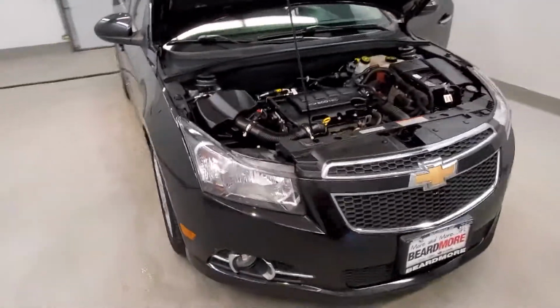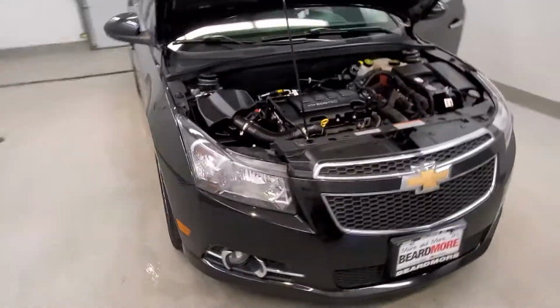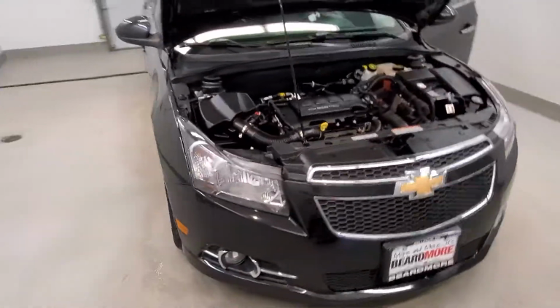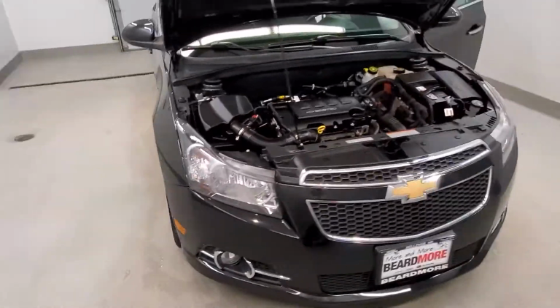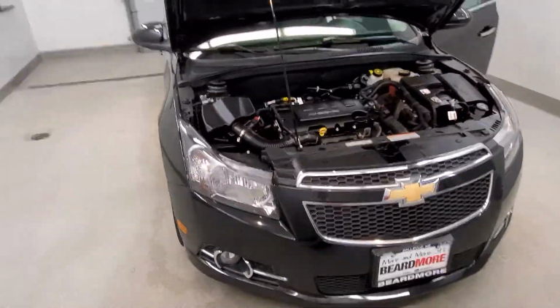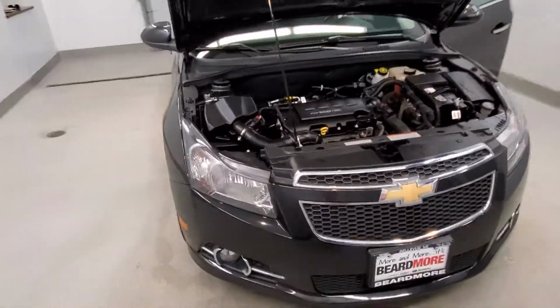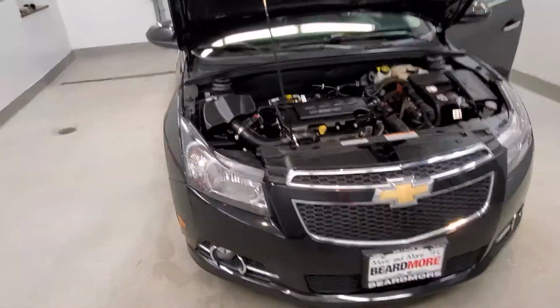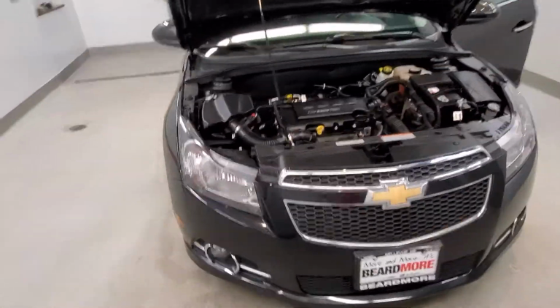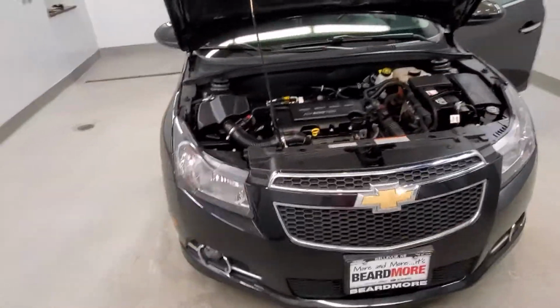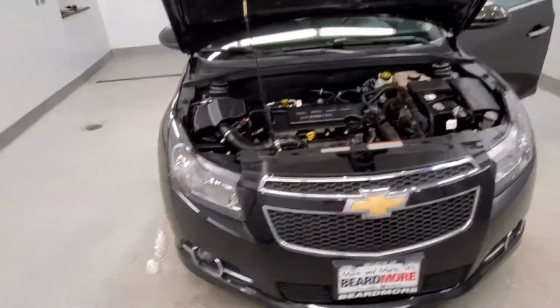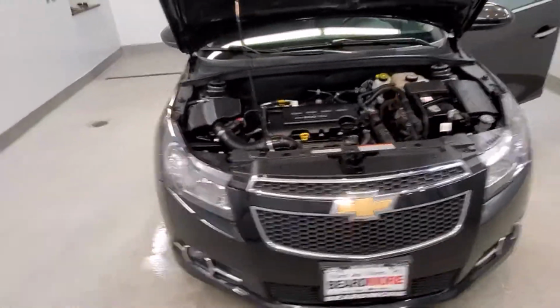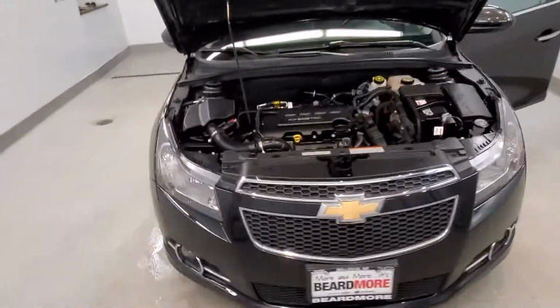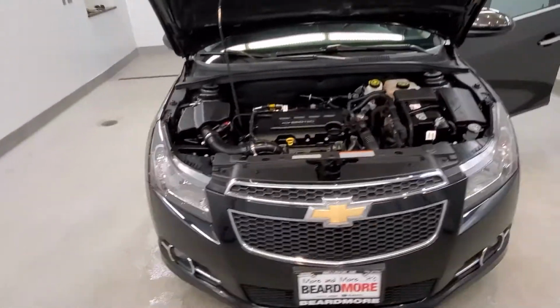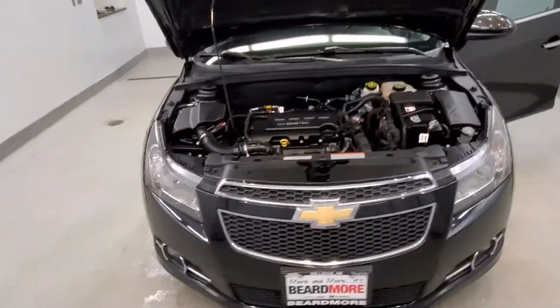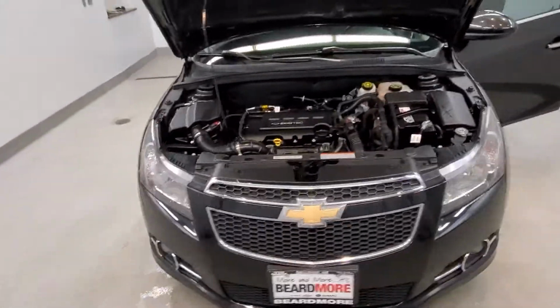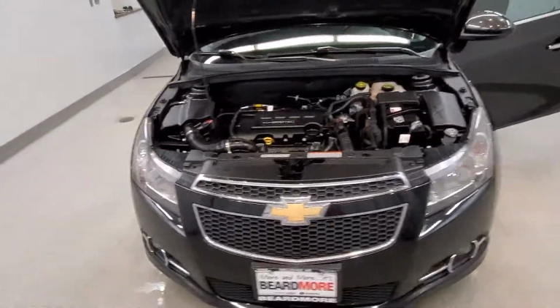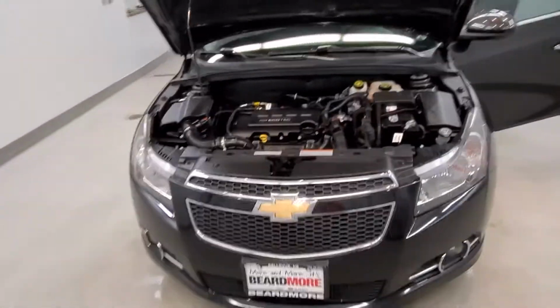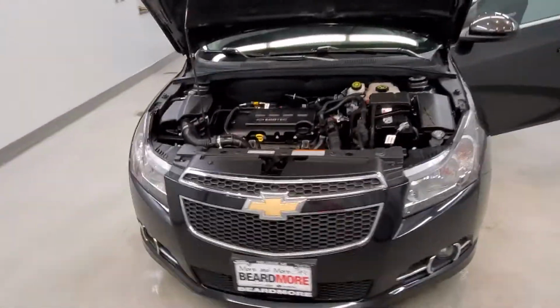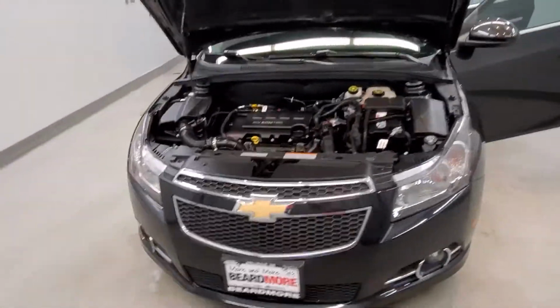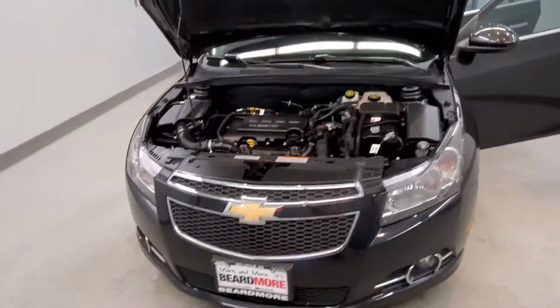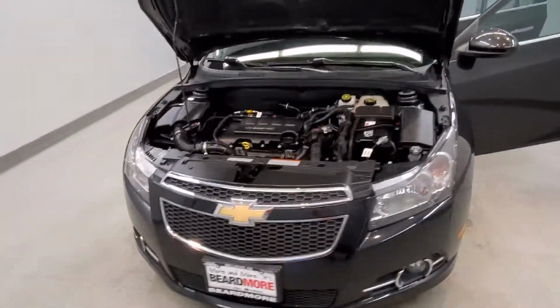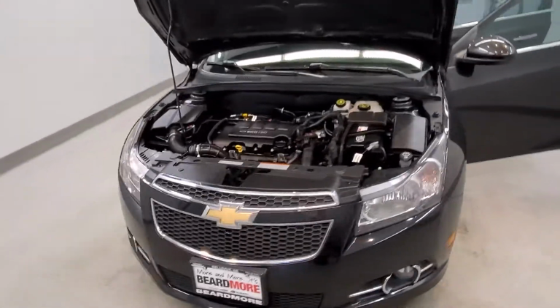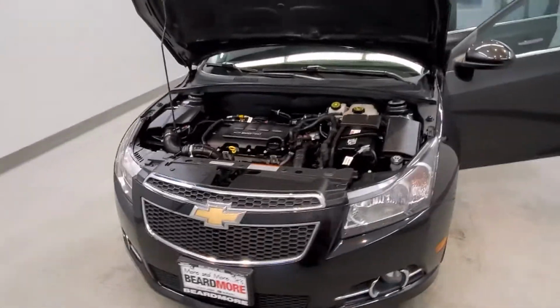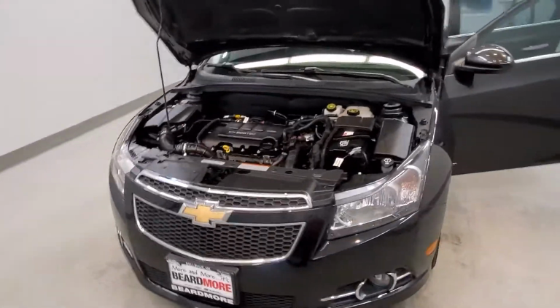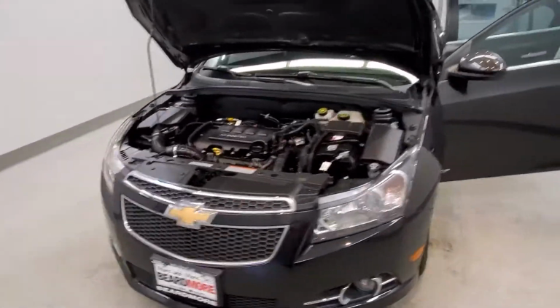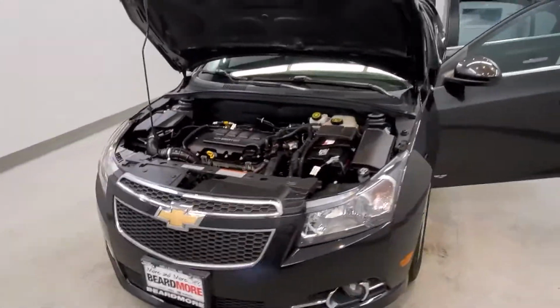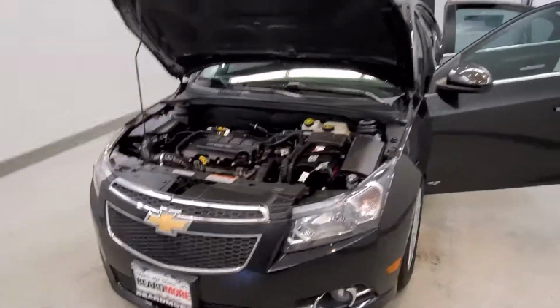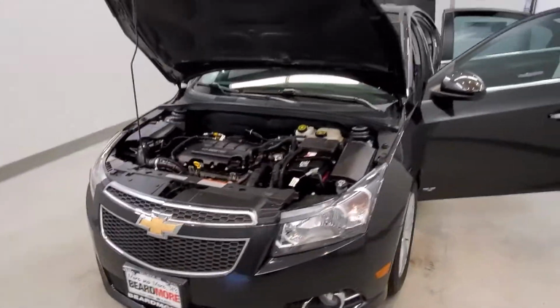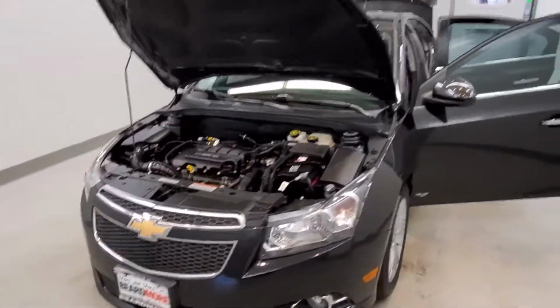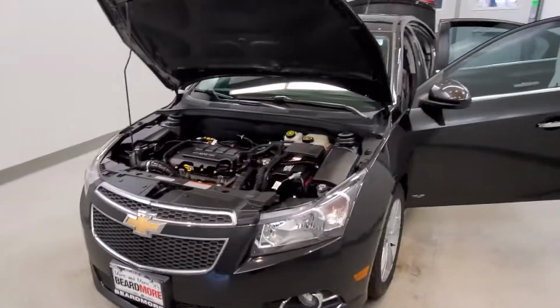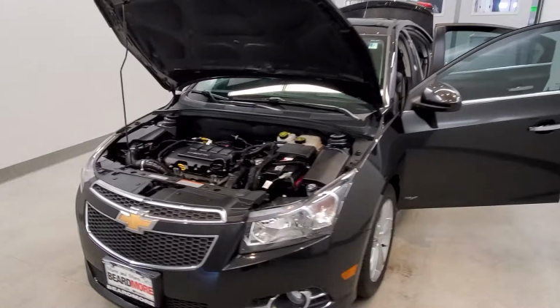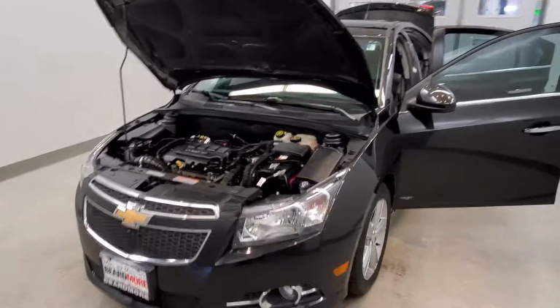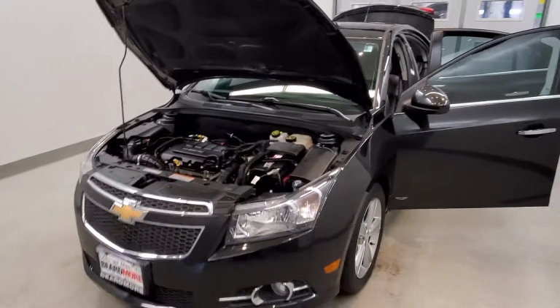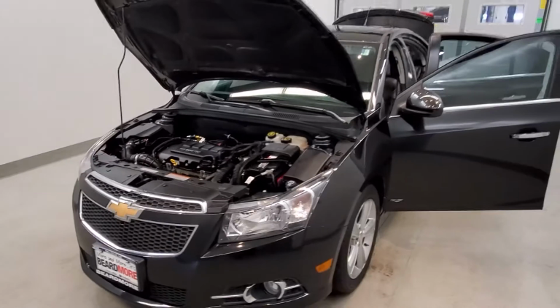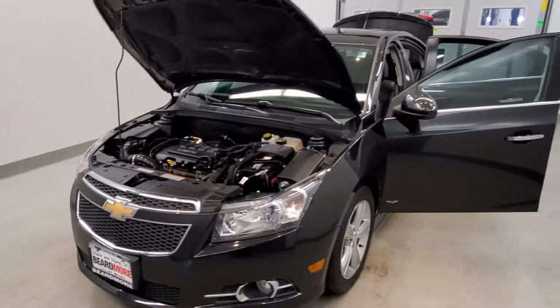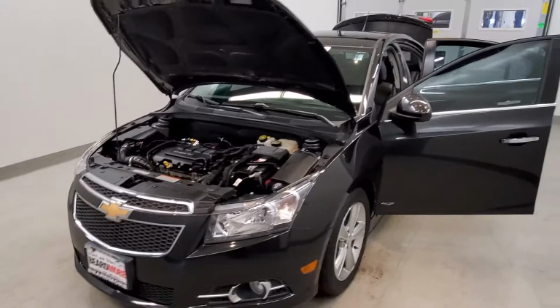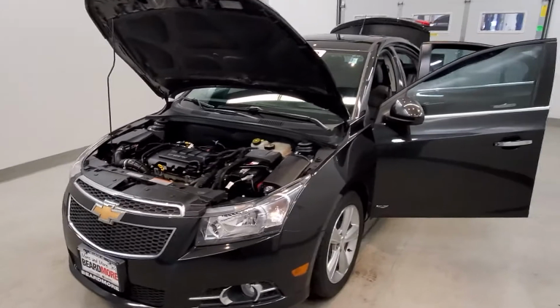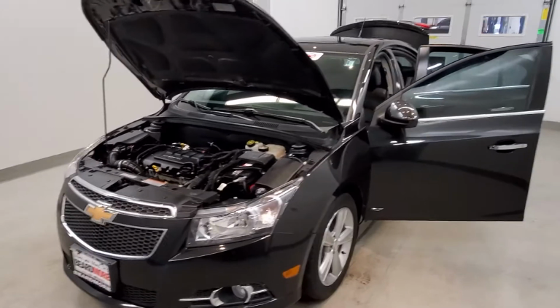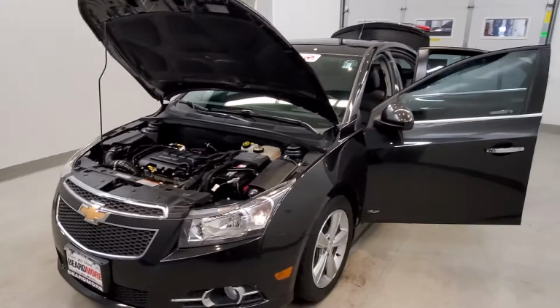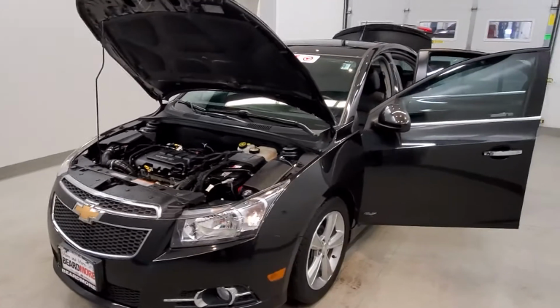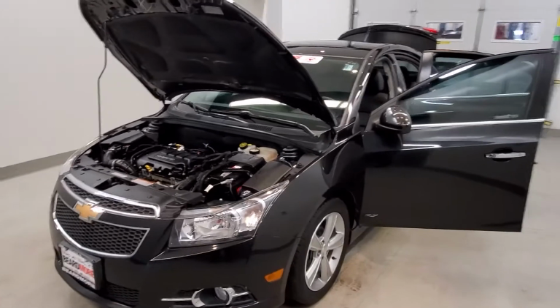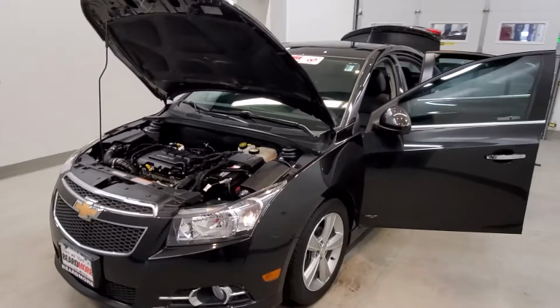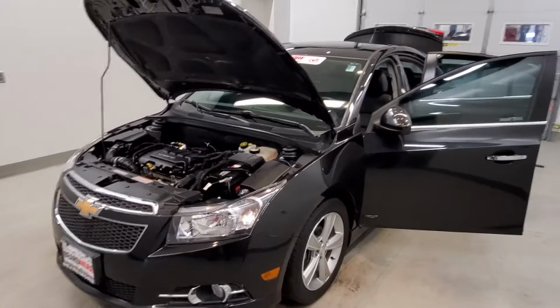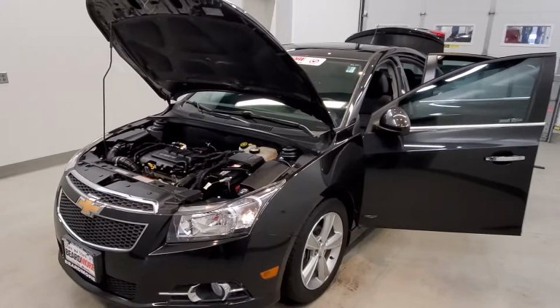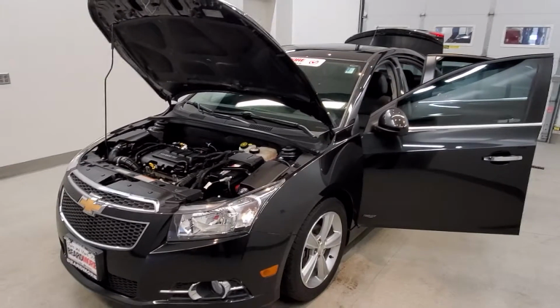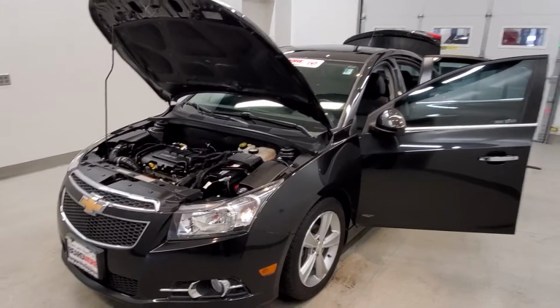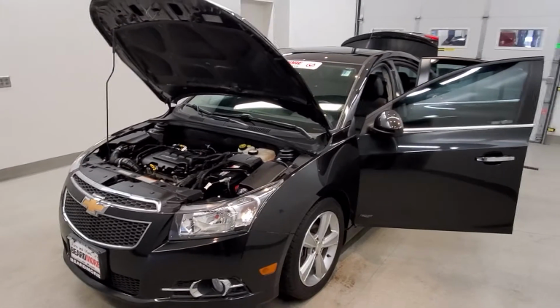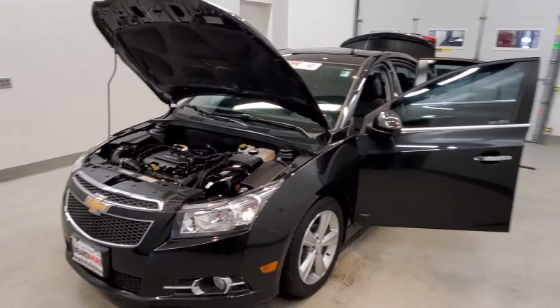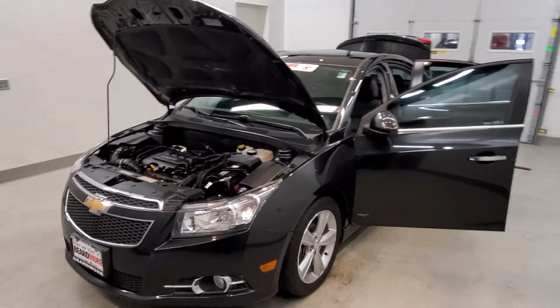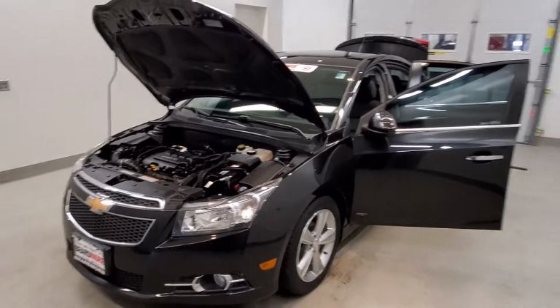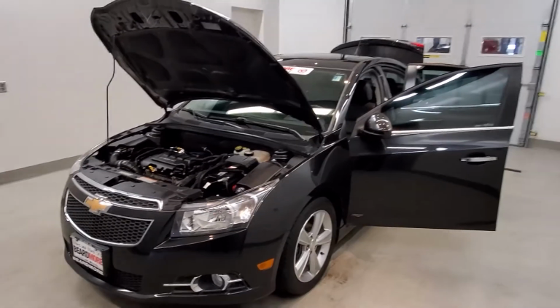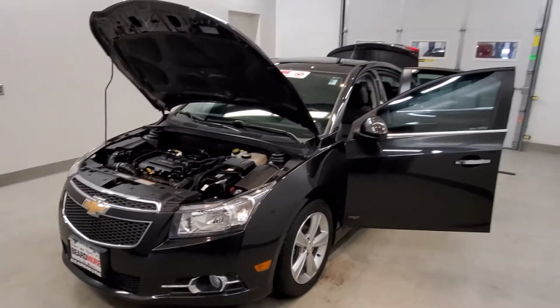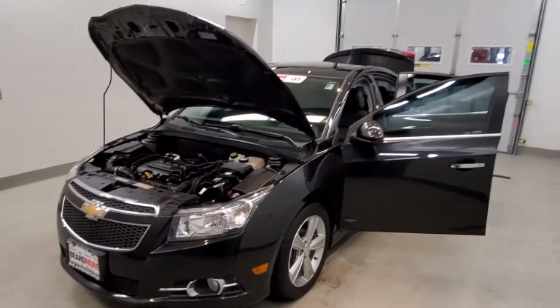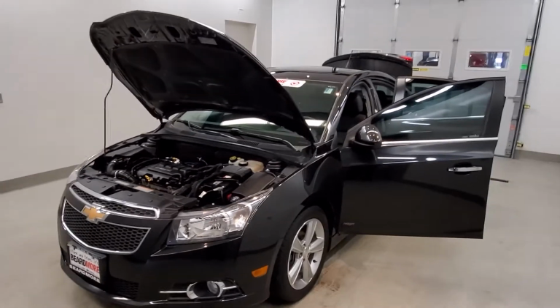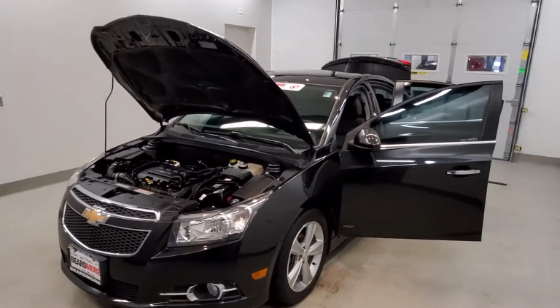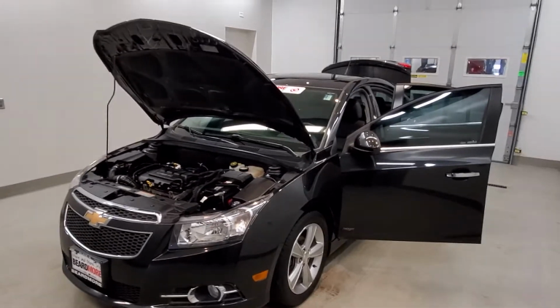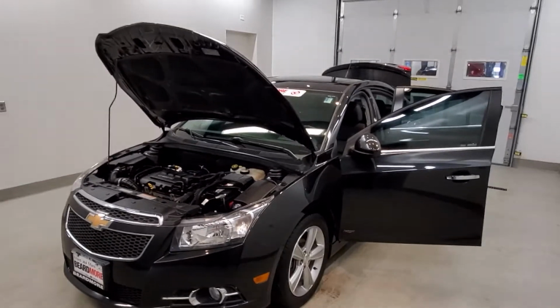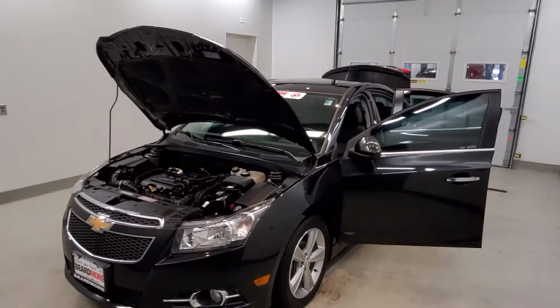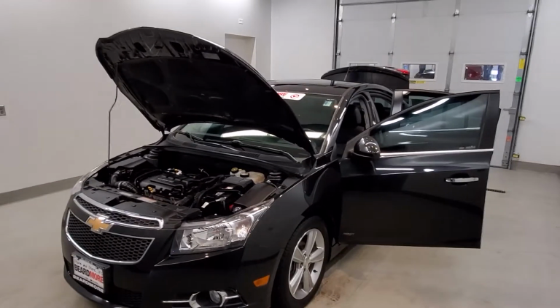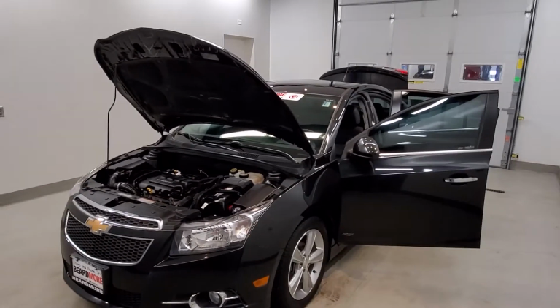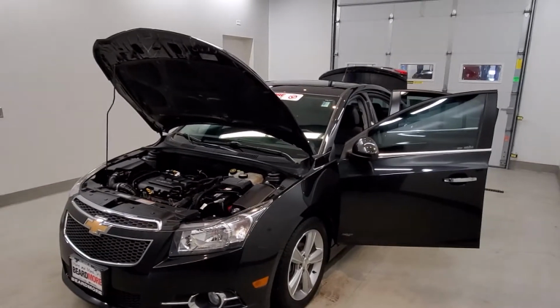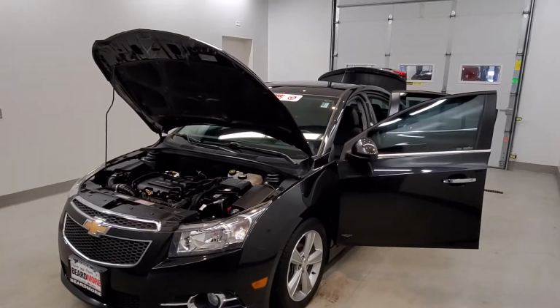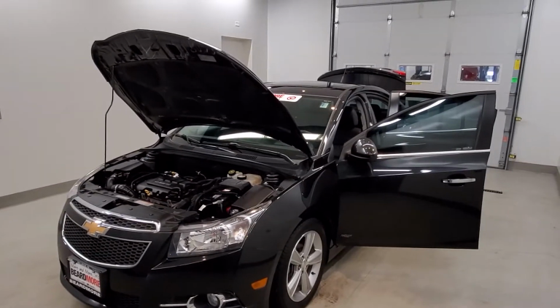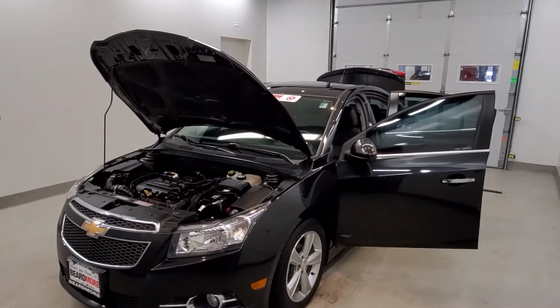This vehicle has been fully serviced, fully detailed, and is priced competitively. It has tinted windows and gets 26 miles to the gallon in the city and 38 down the highway.